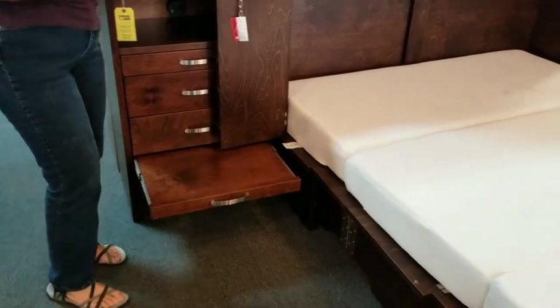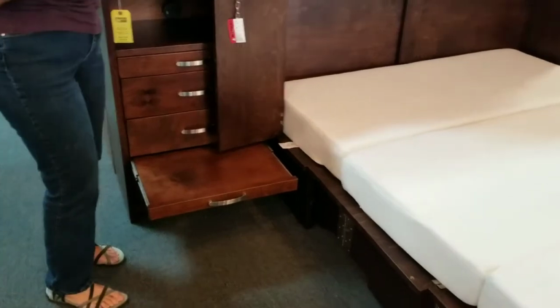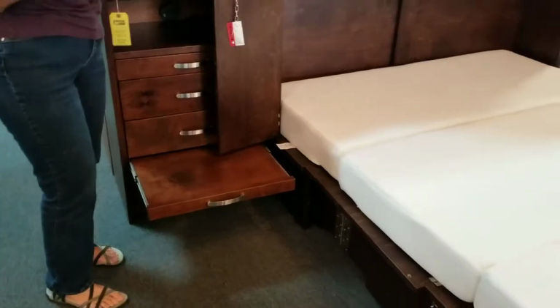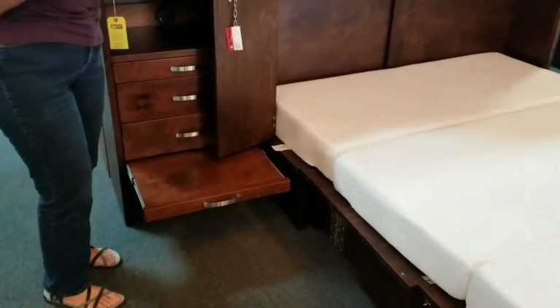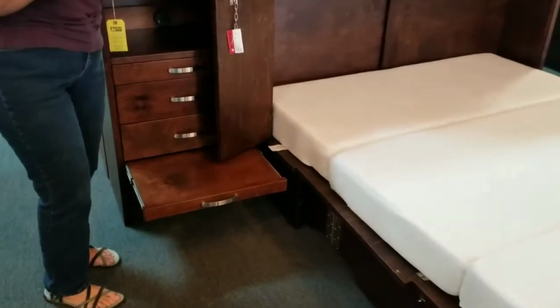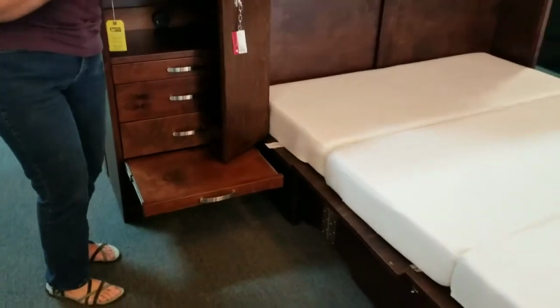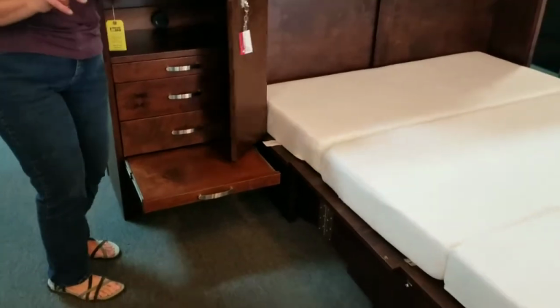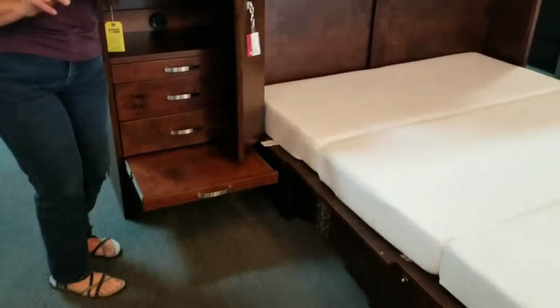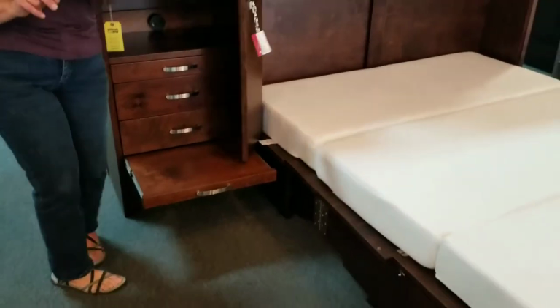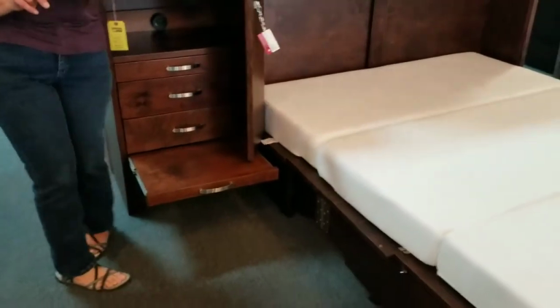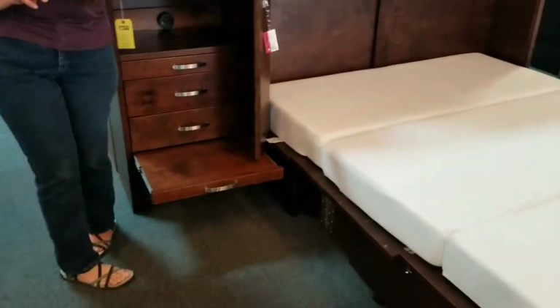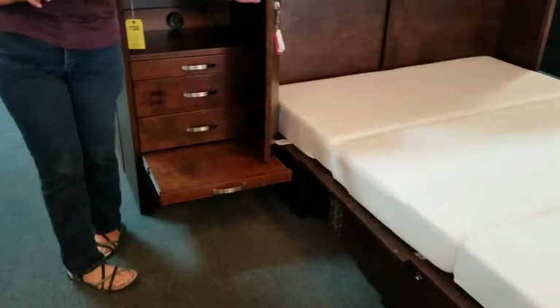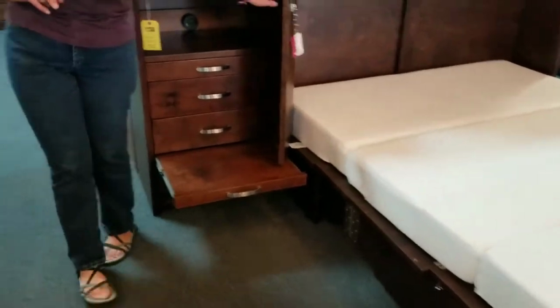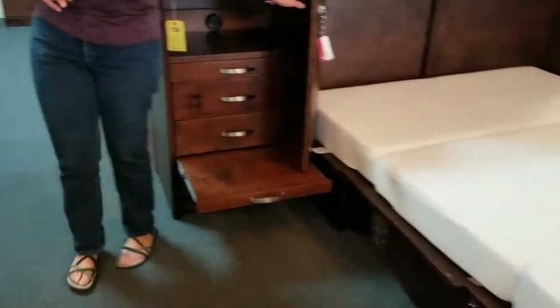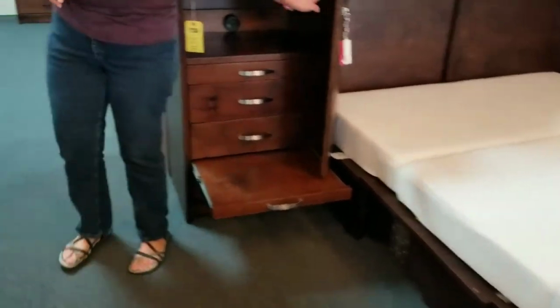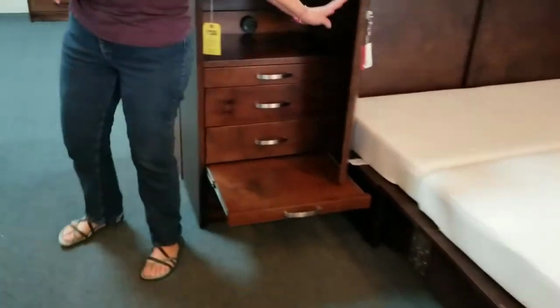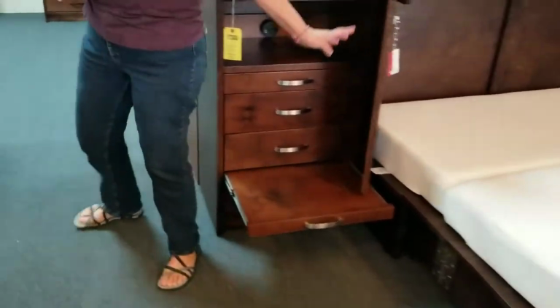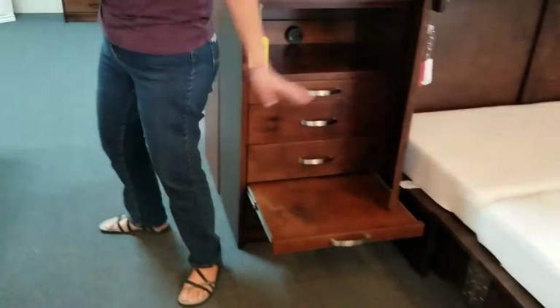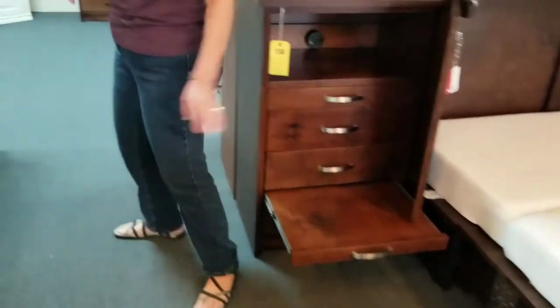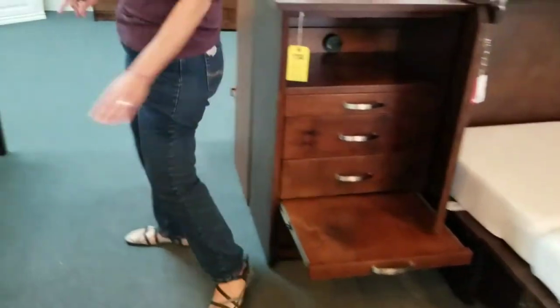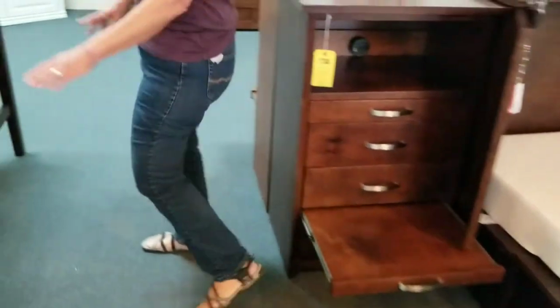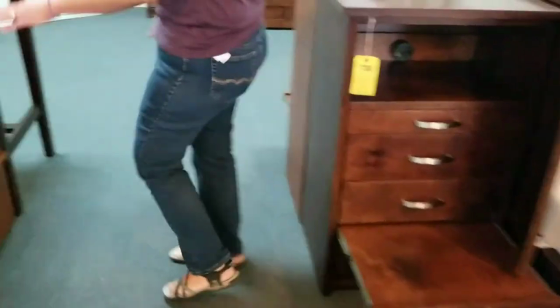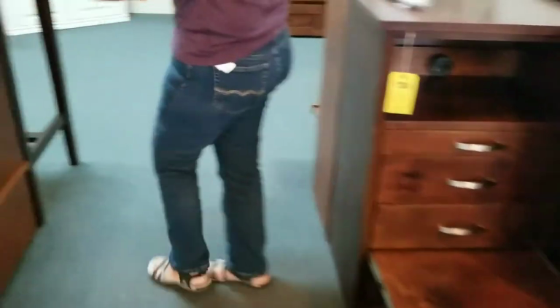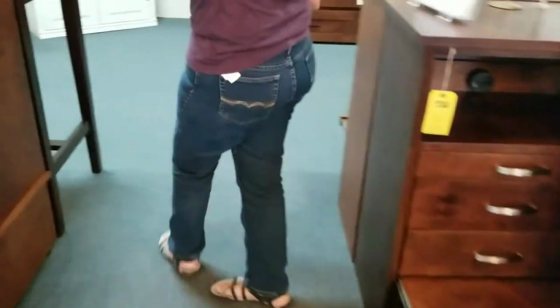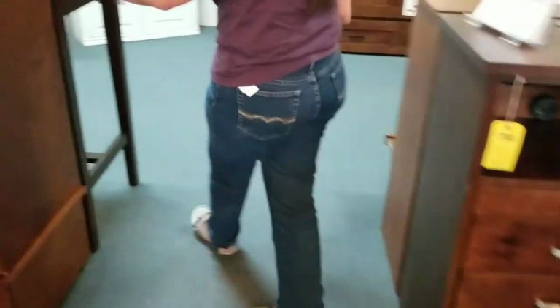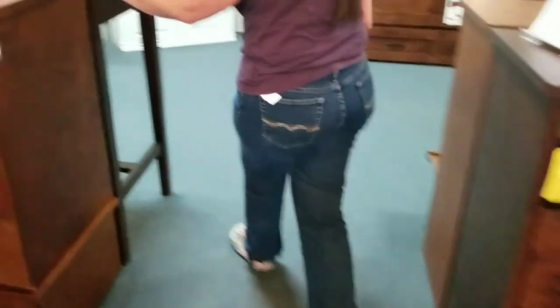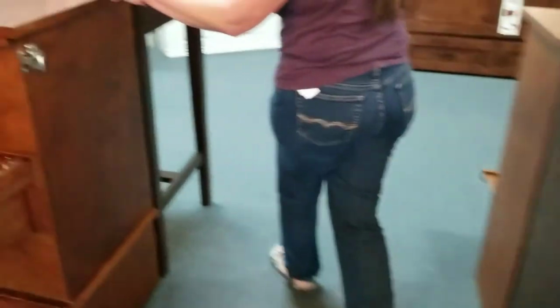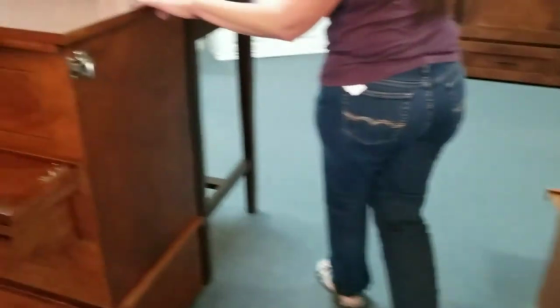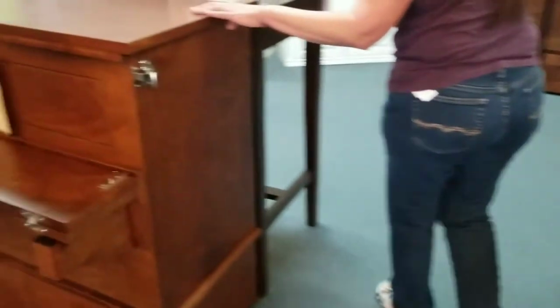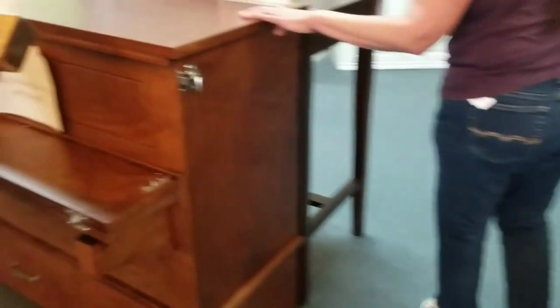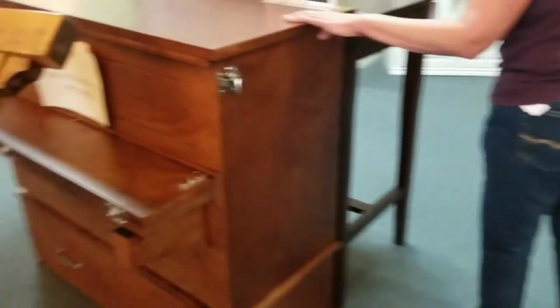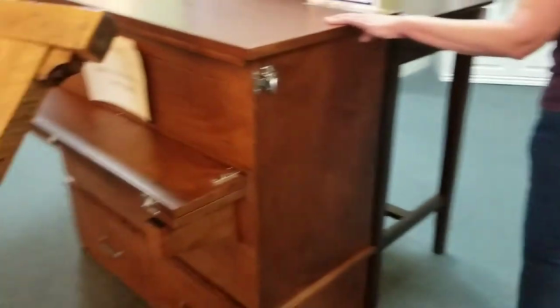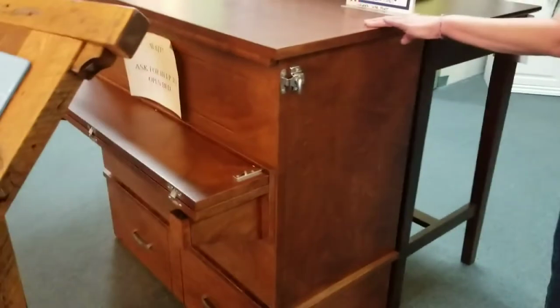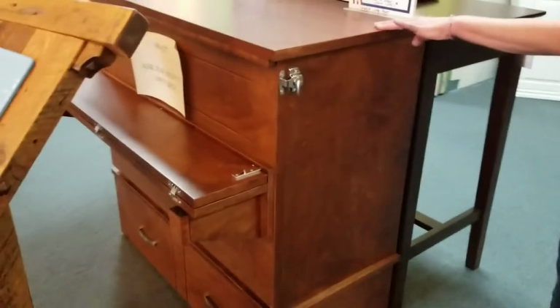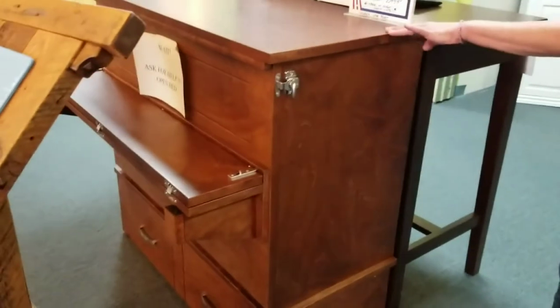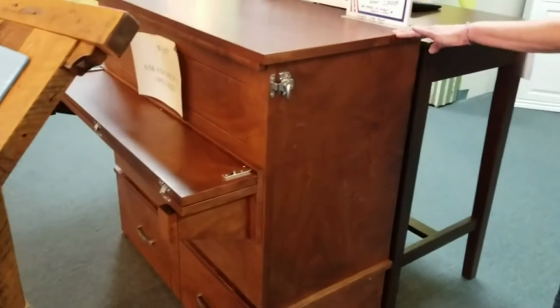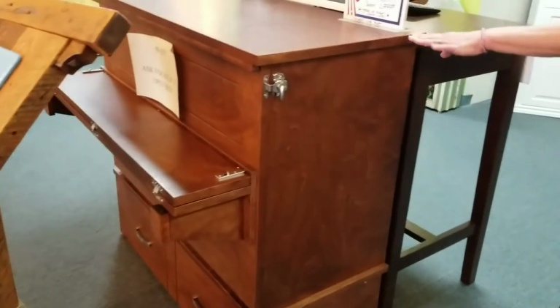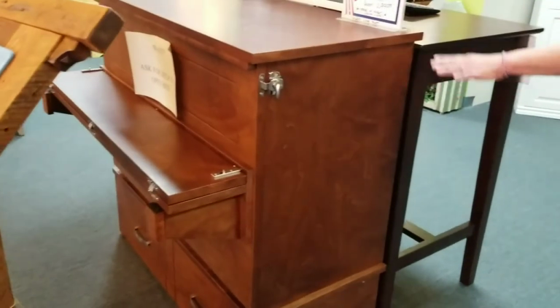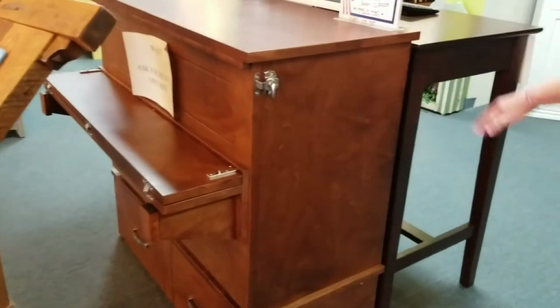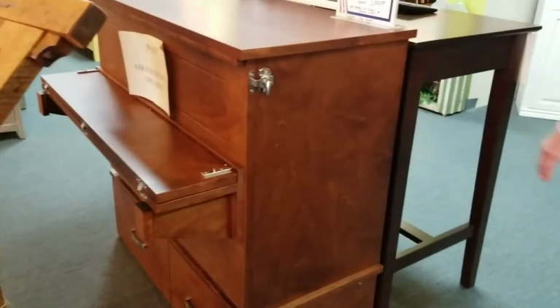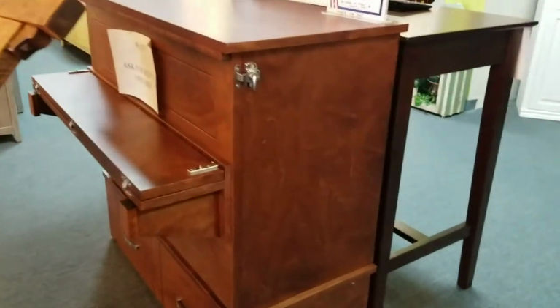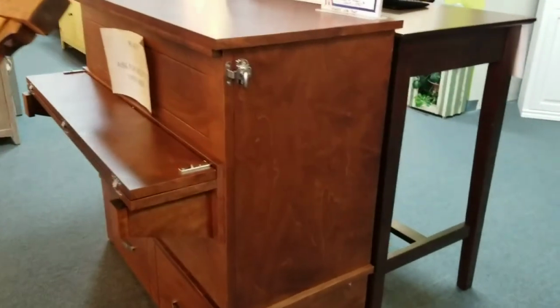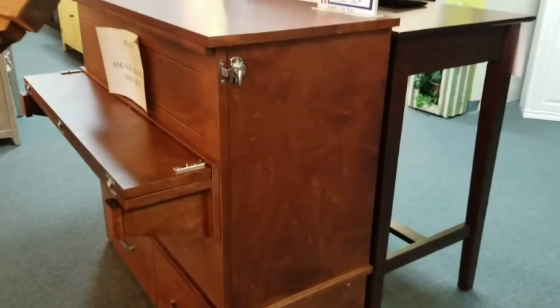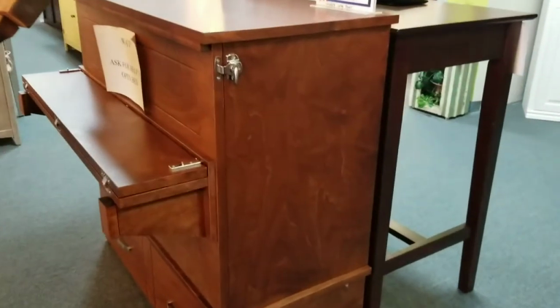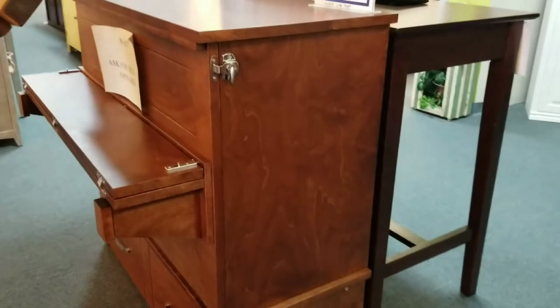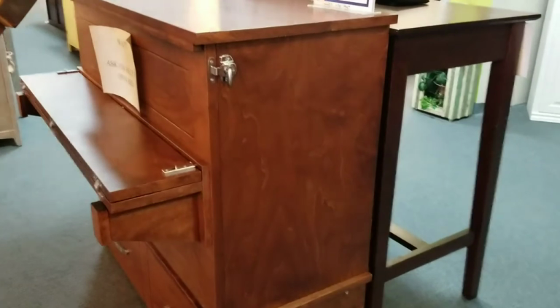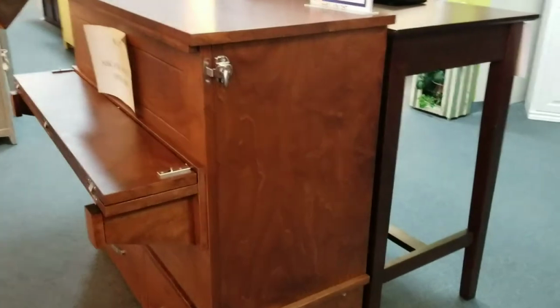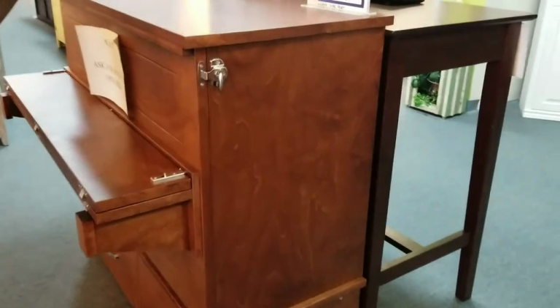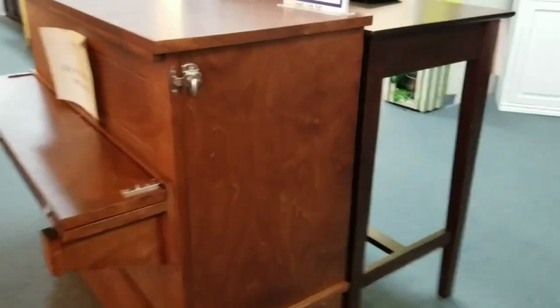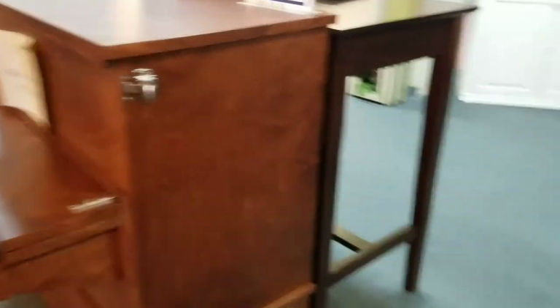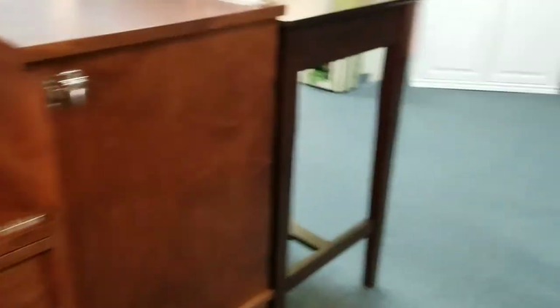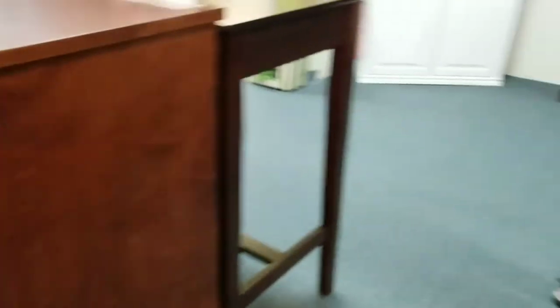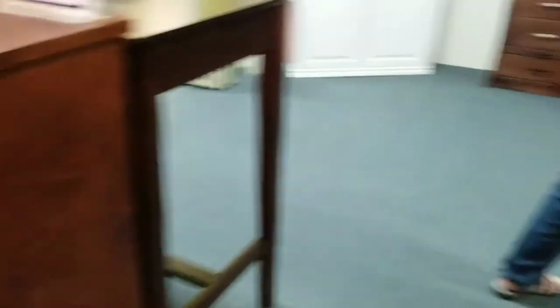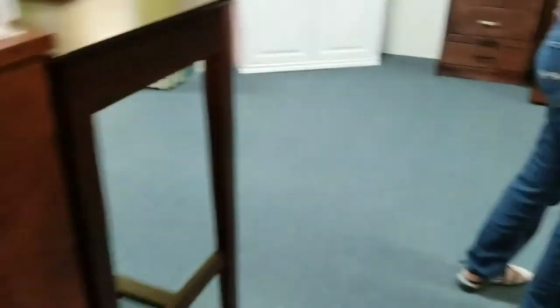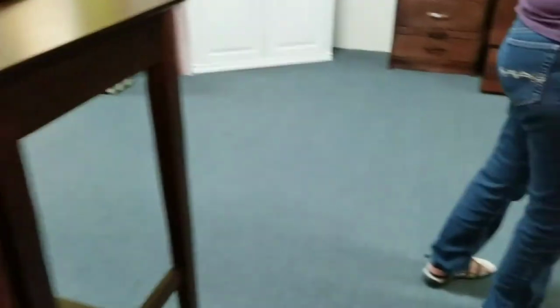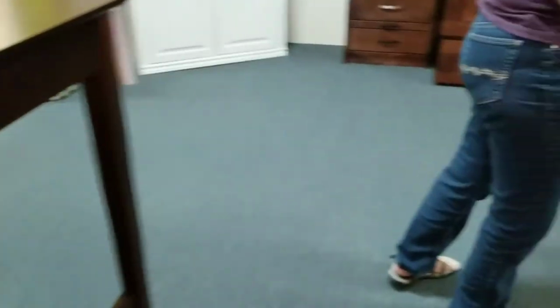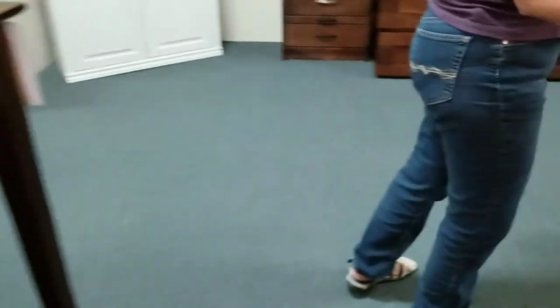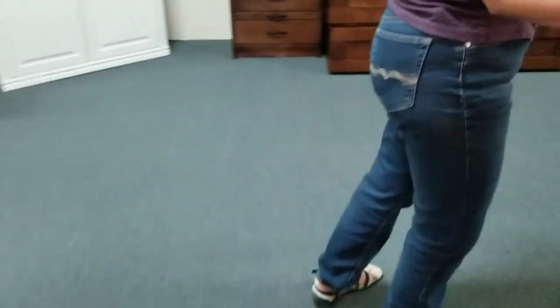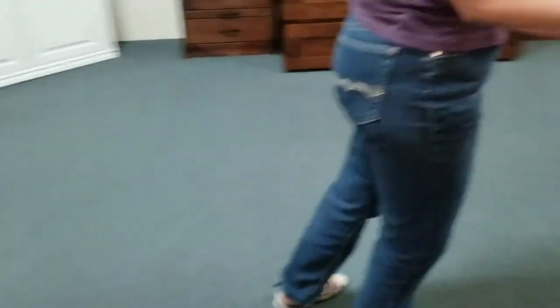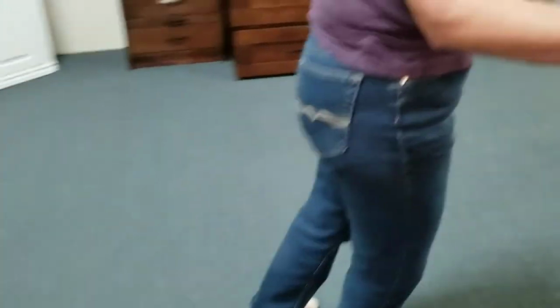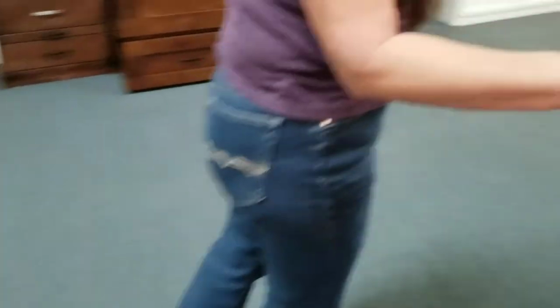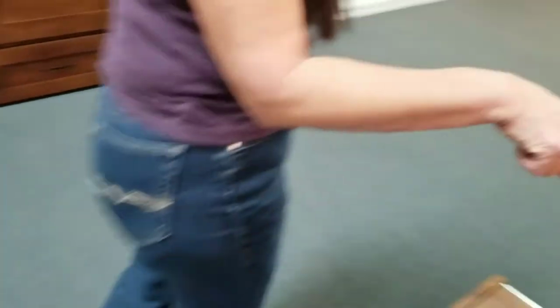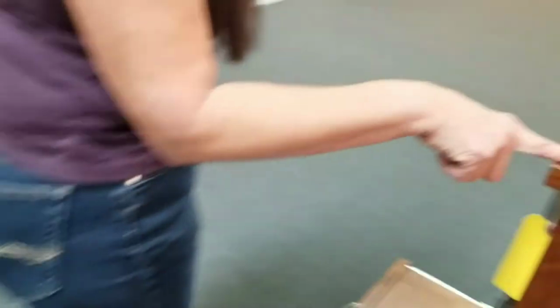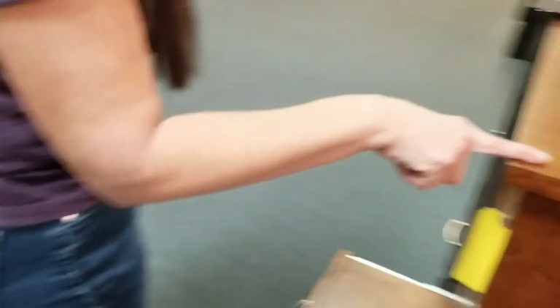Cojoba — I want to show you the finish. This is a Cojoba Study Buddy, and here's a pier cabinet in the Cojoba.